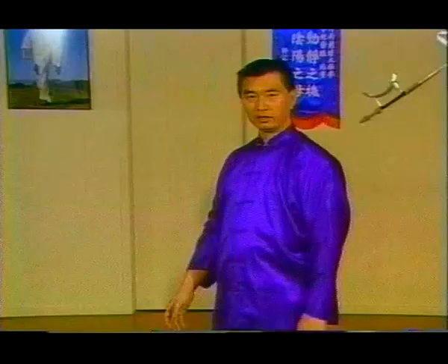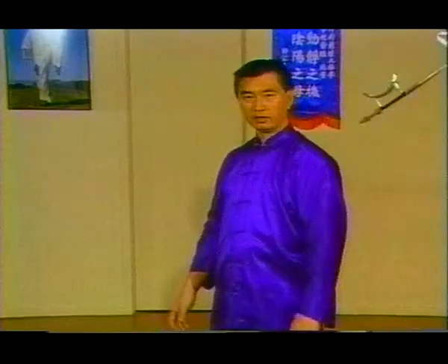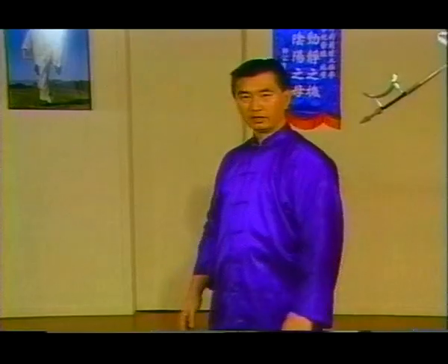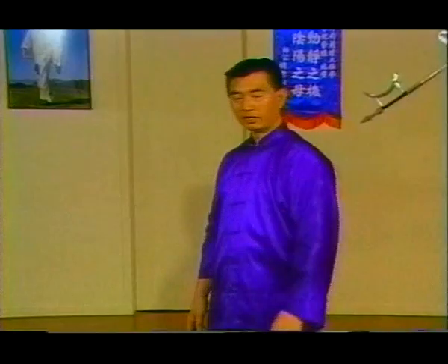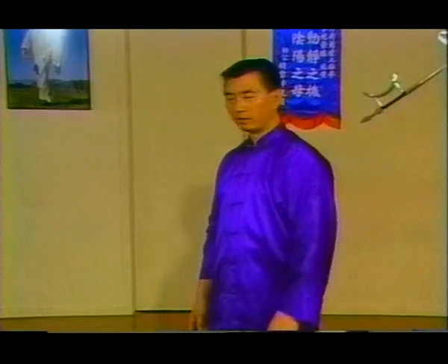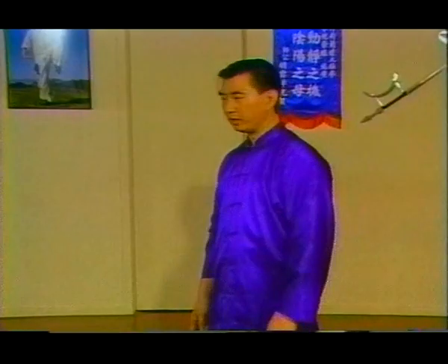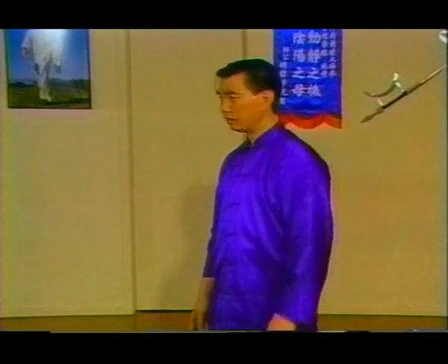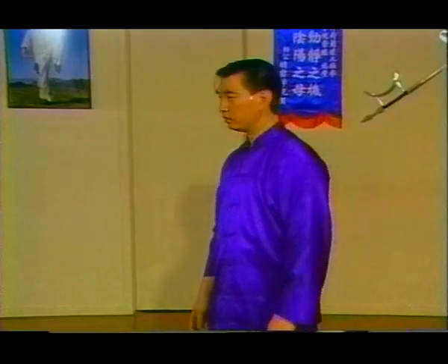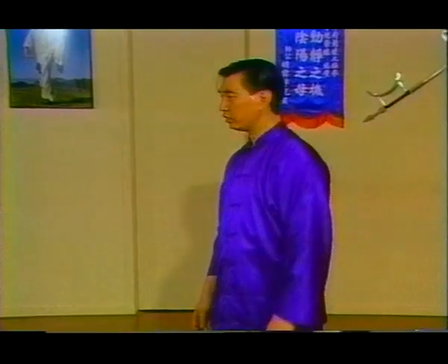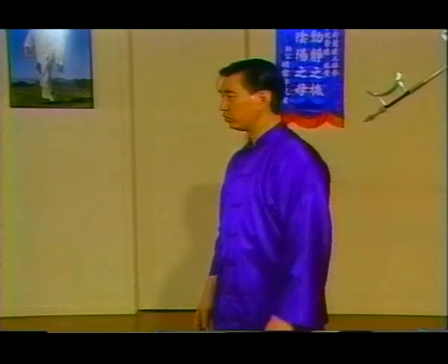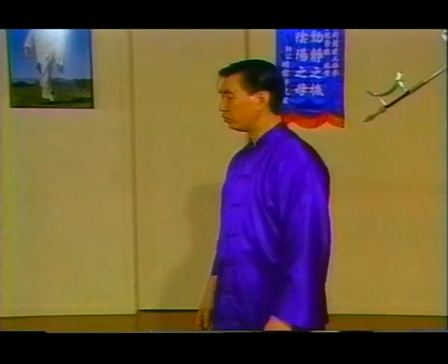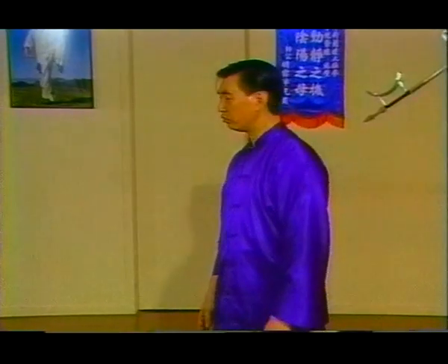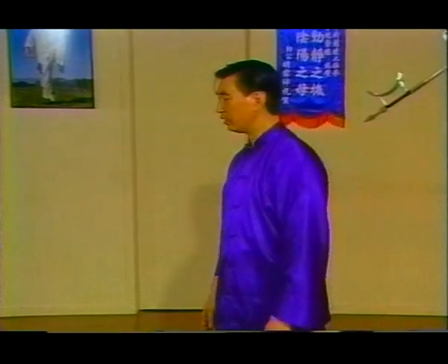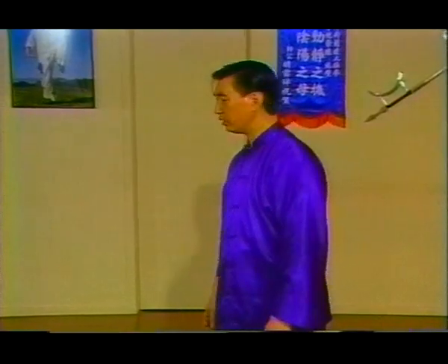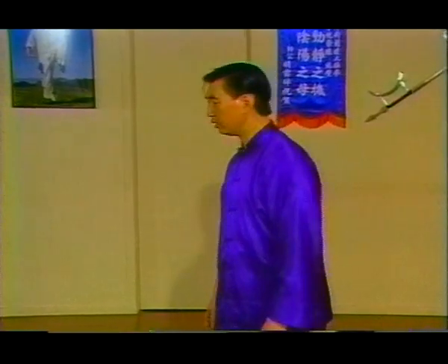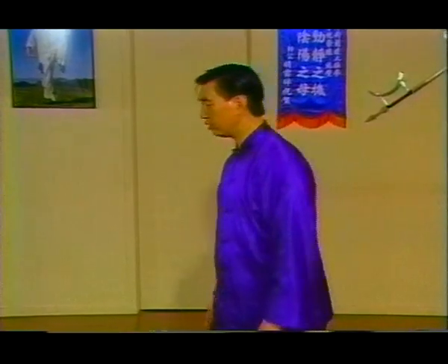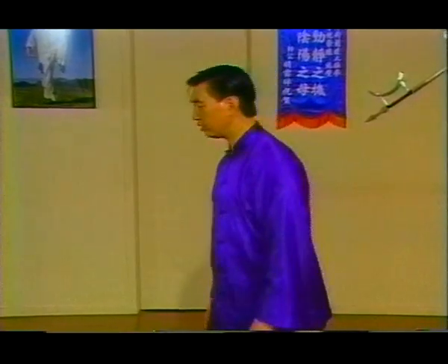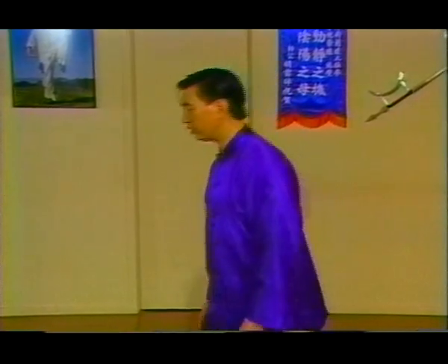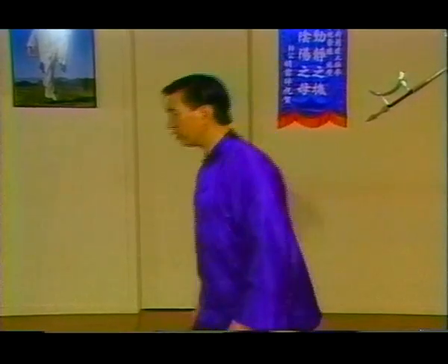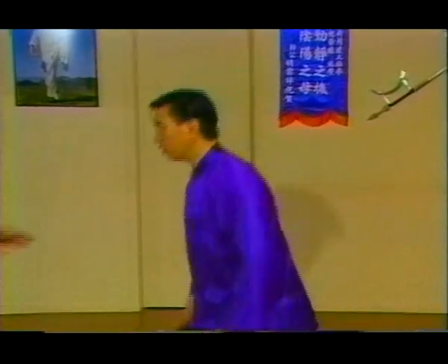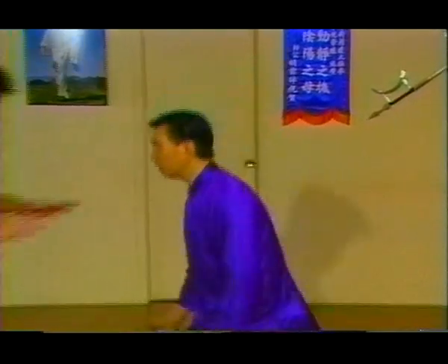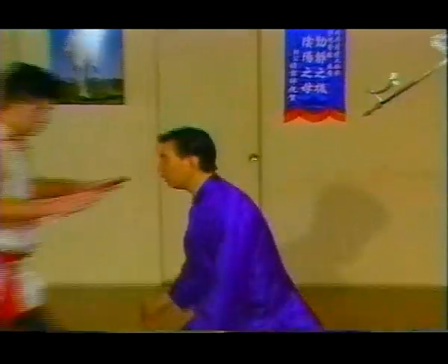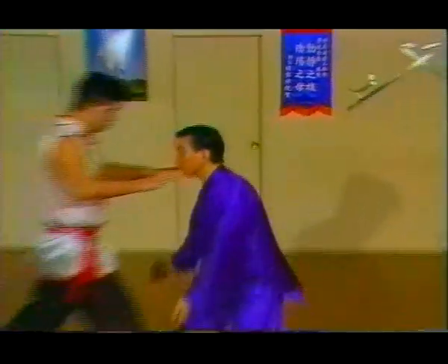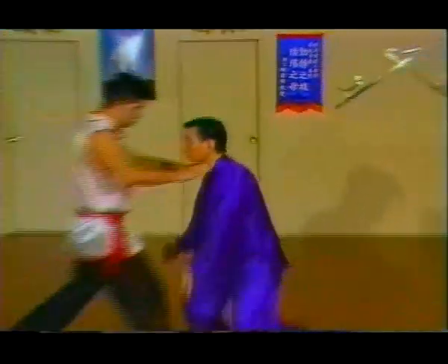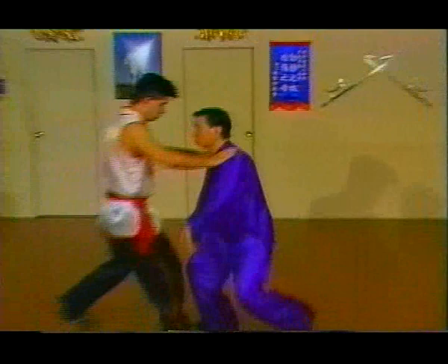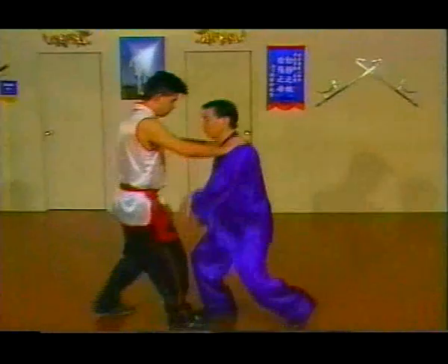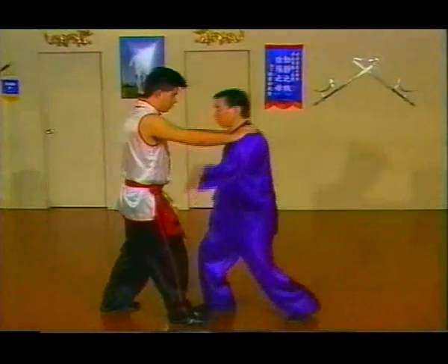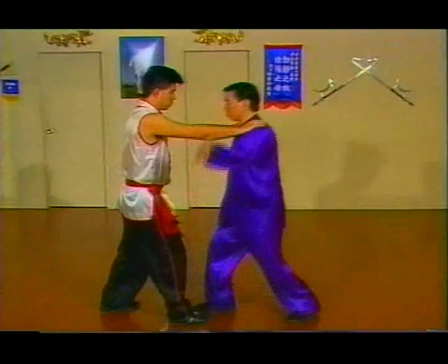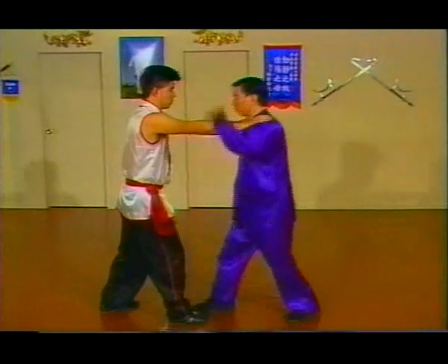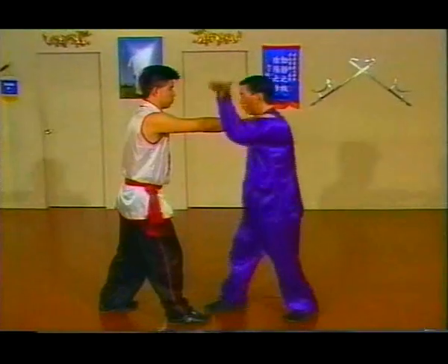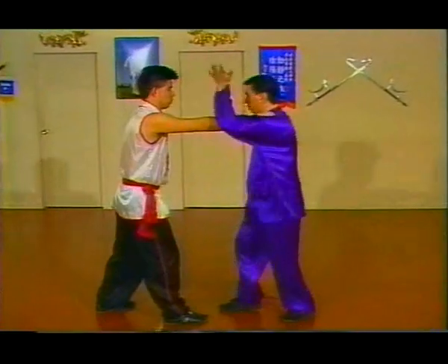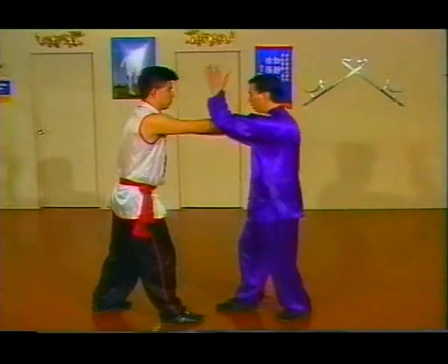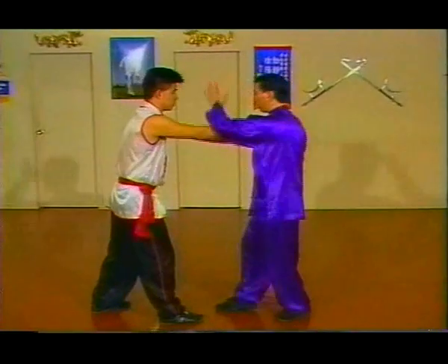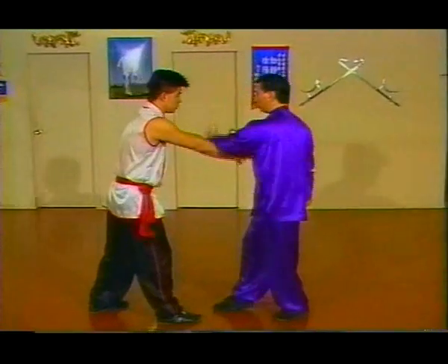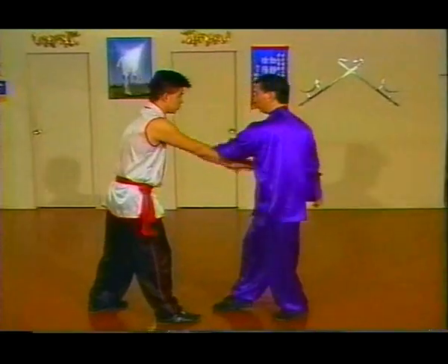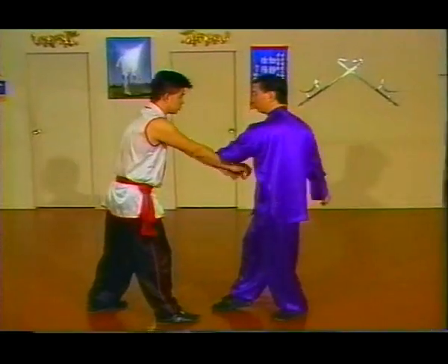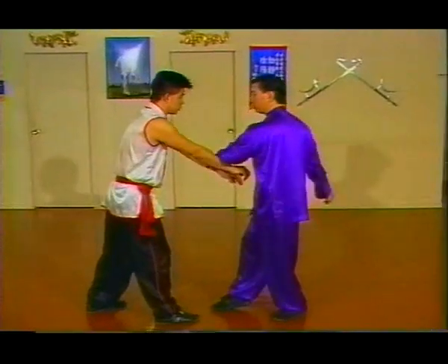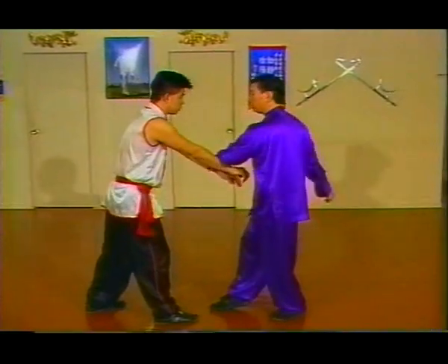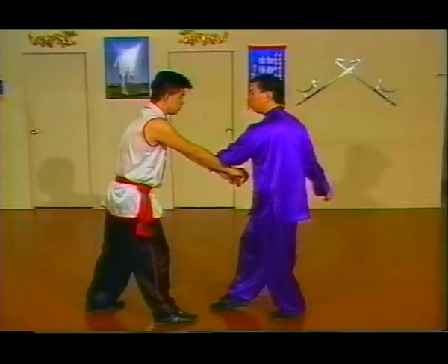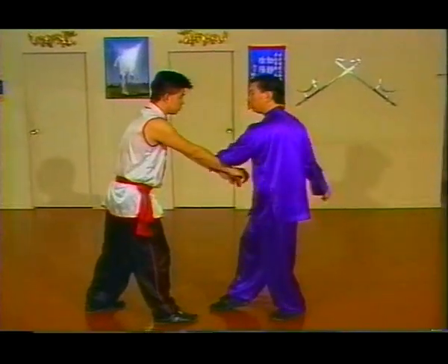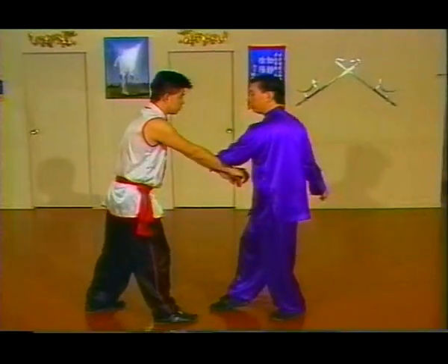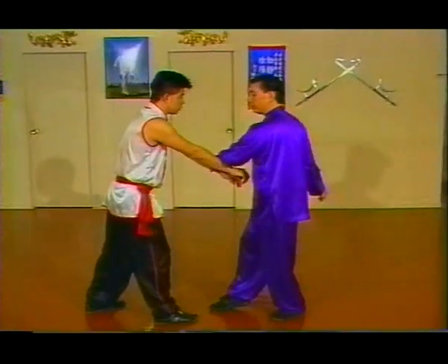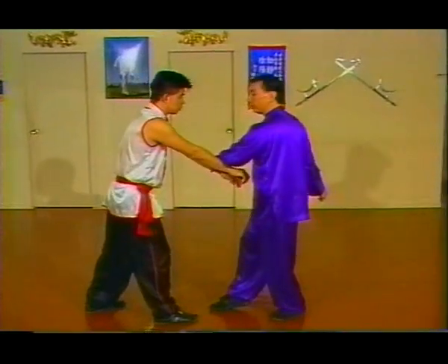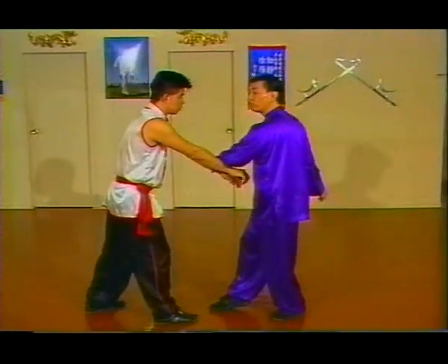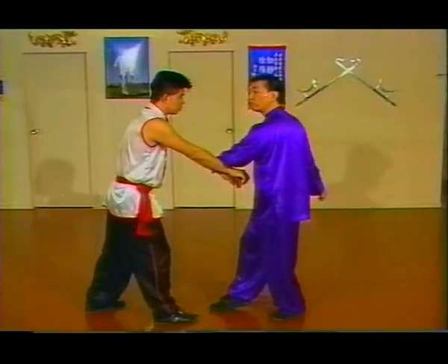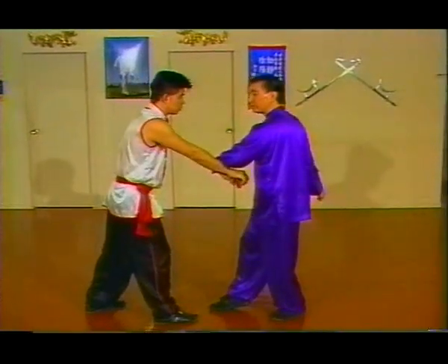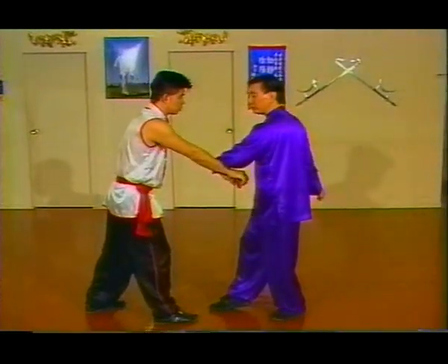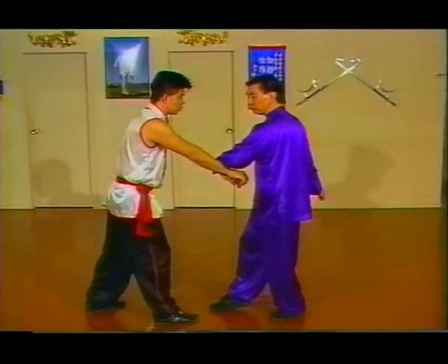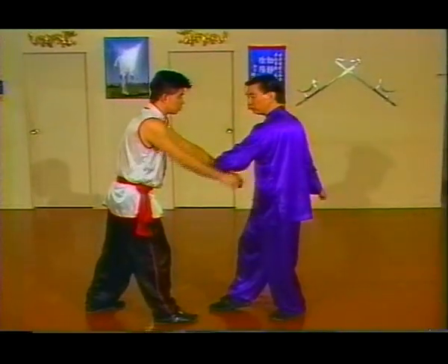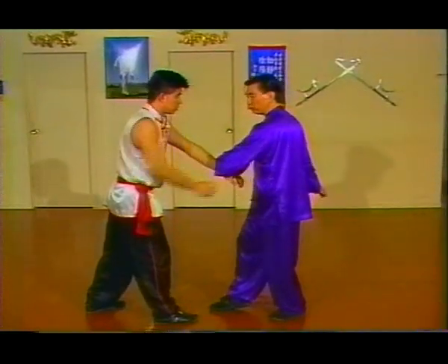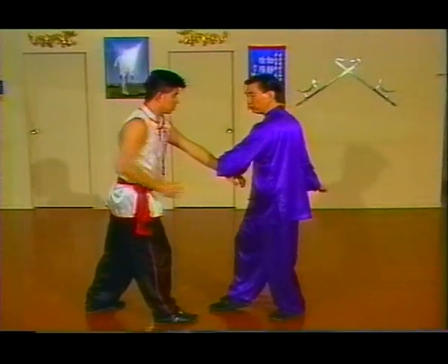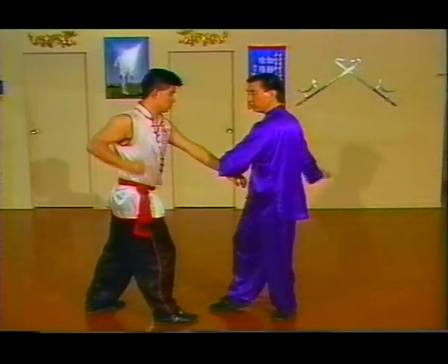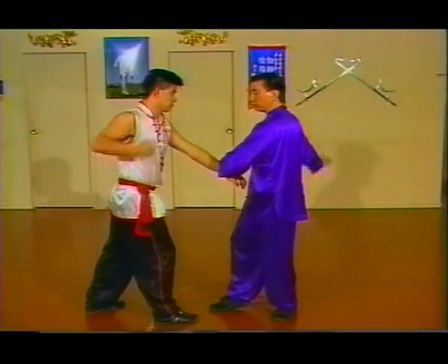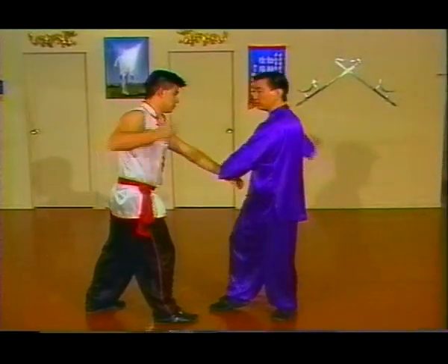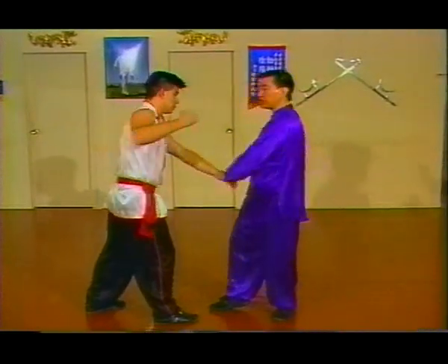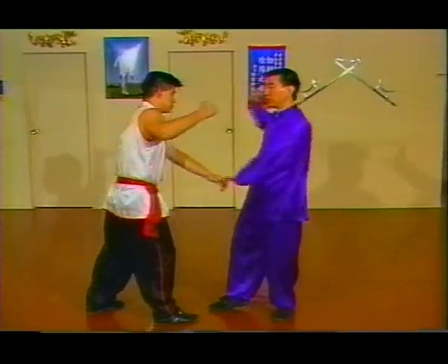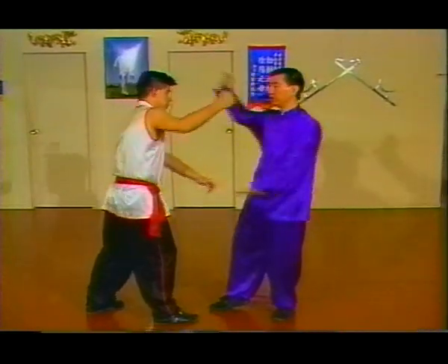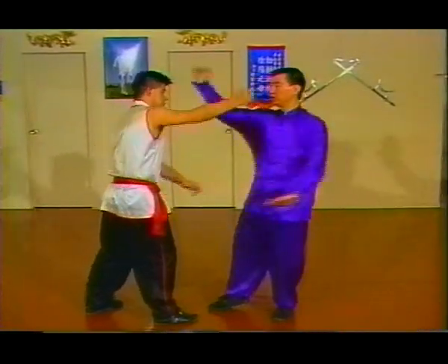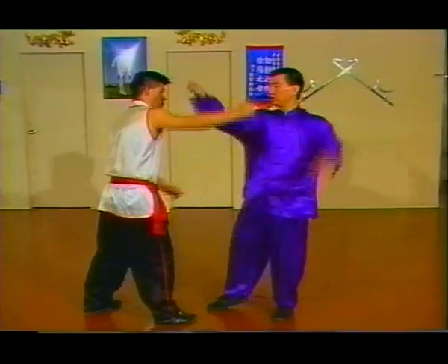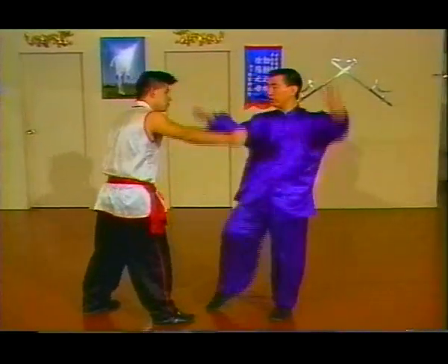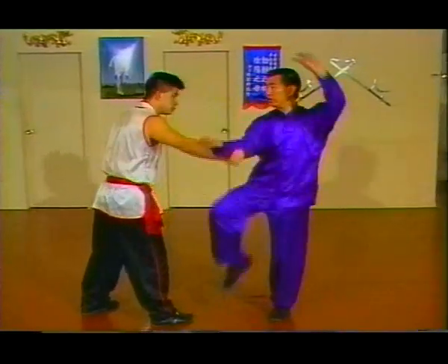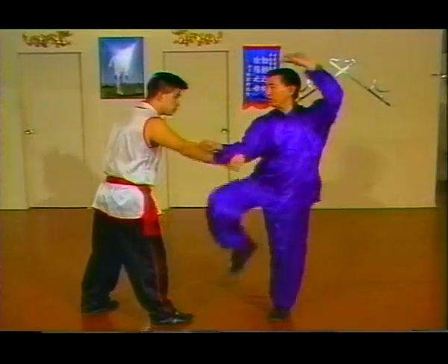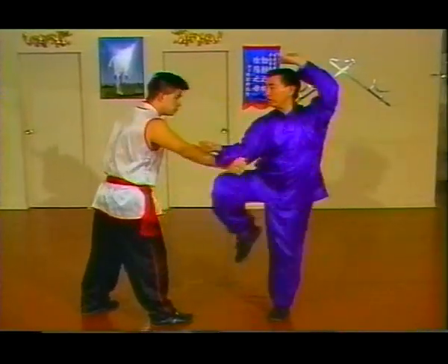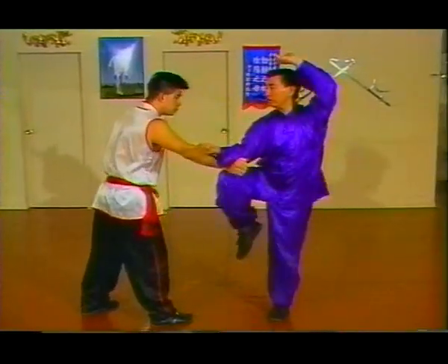He comes in and tries to choke me — and he throws a punch over, chin zhi right here, and follow through.